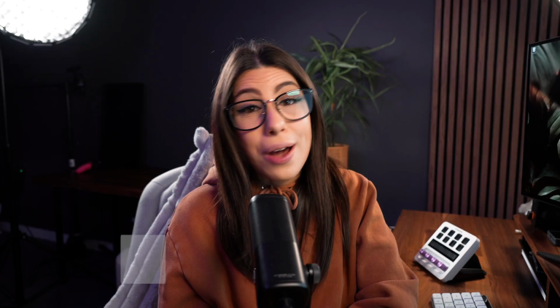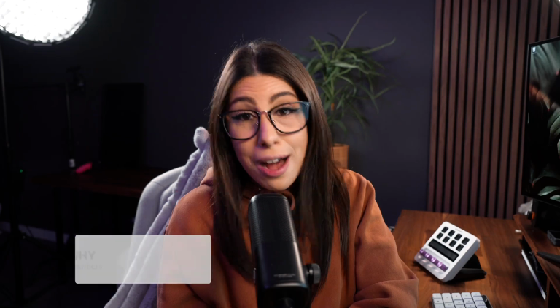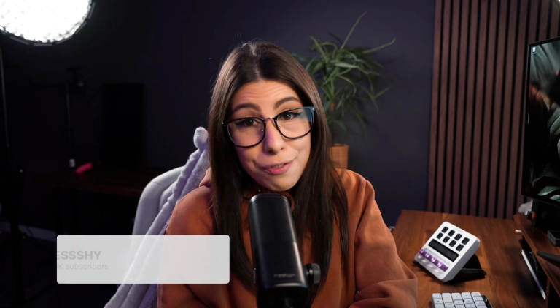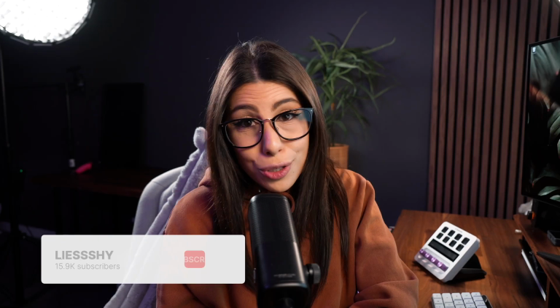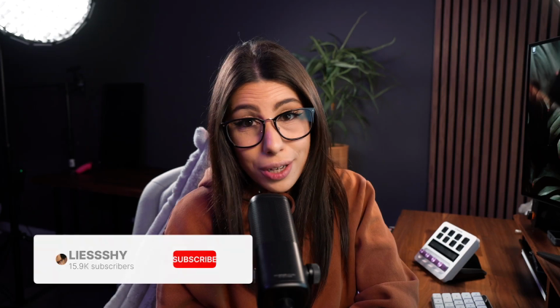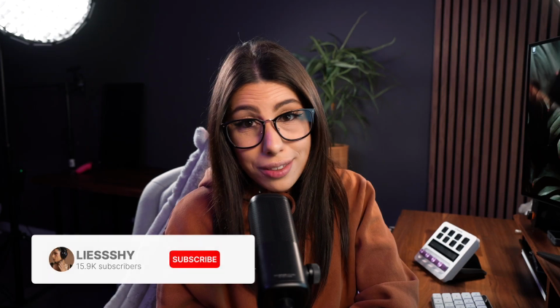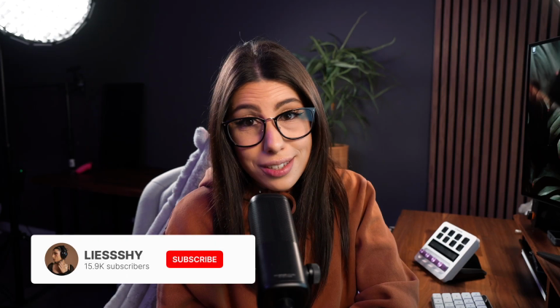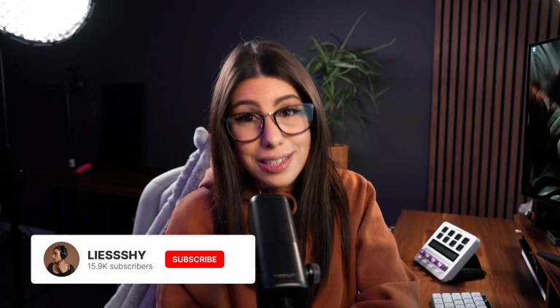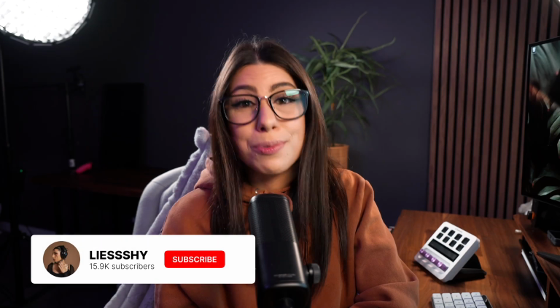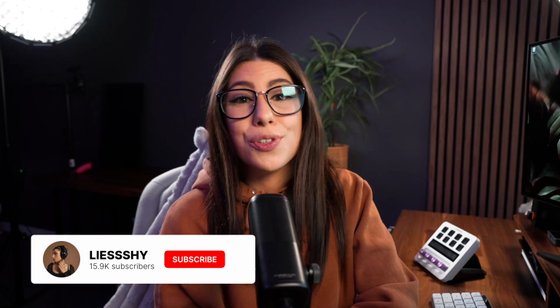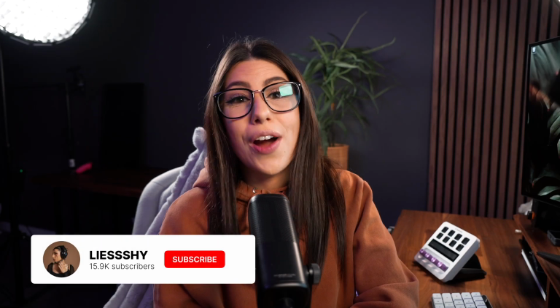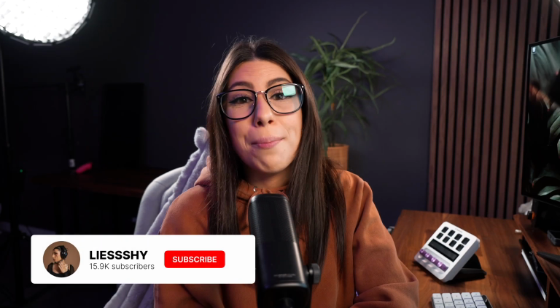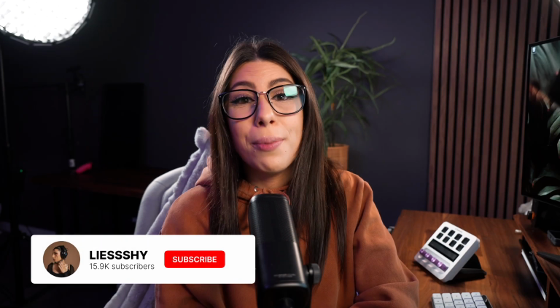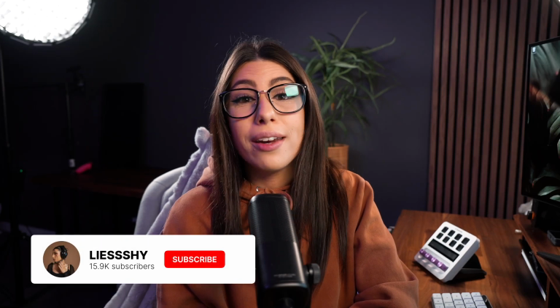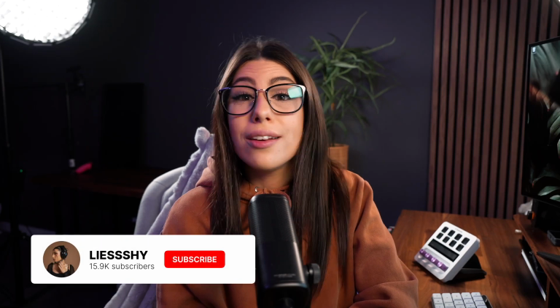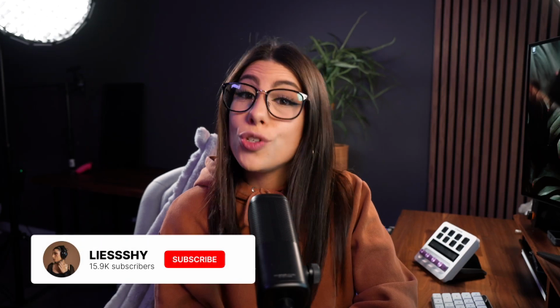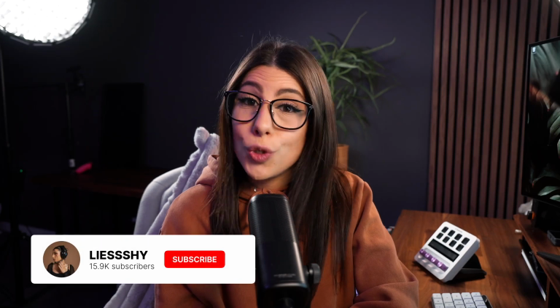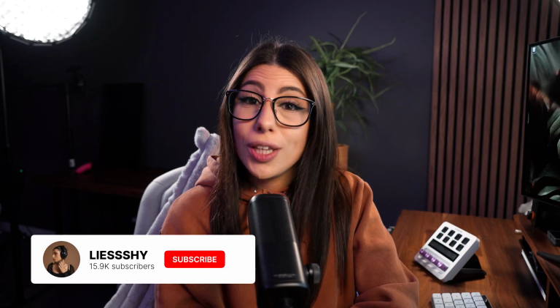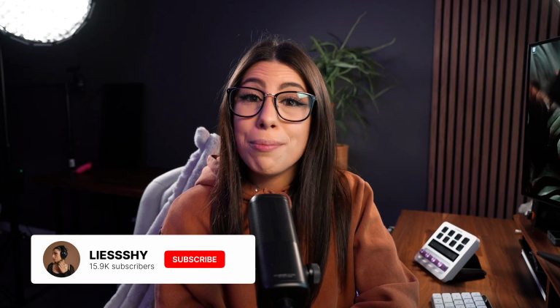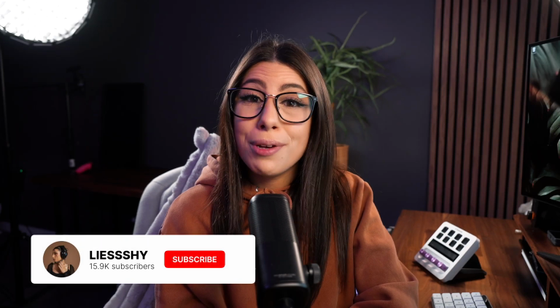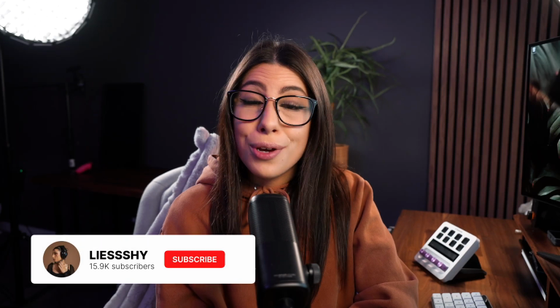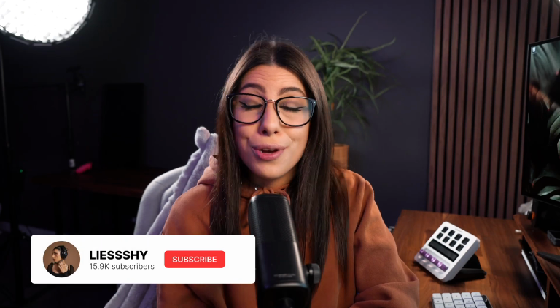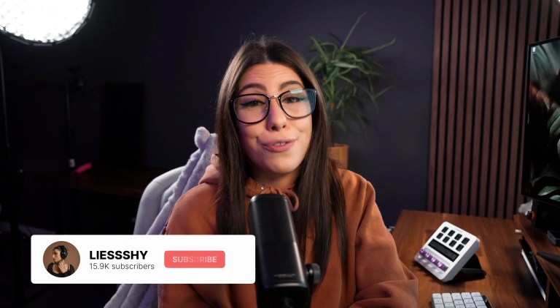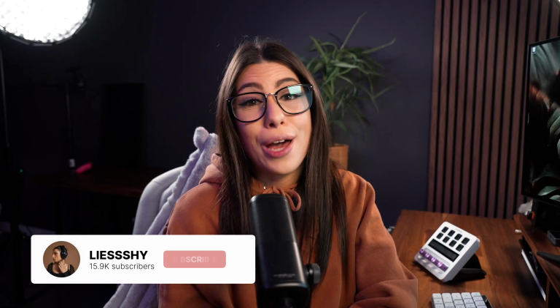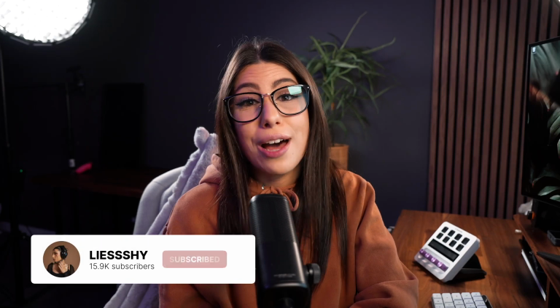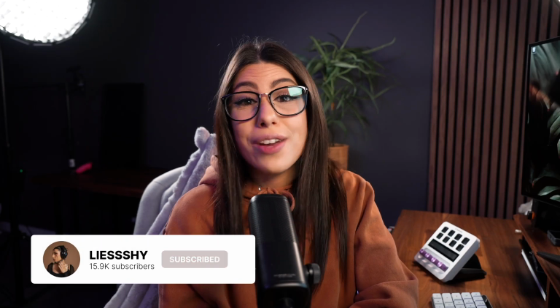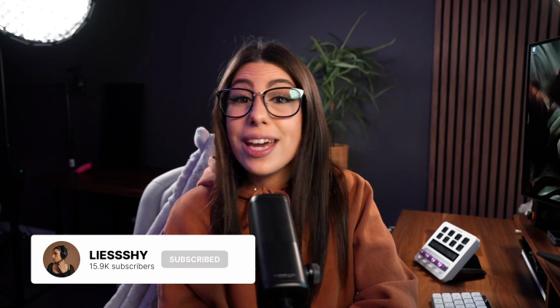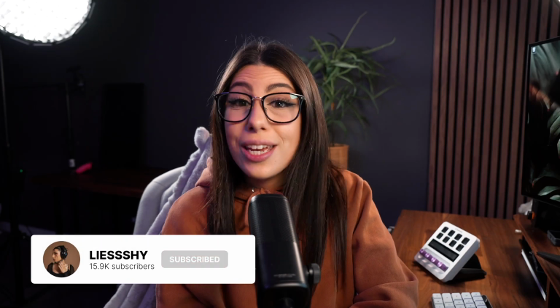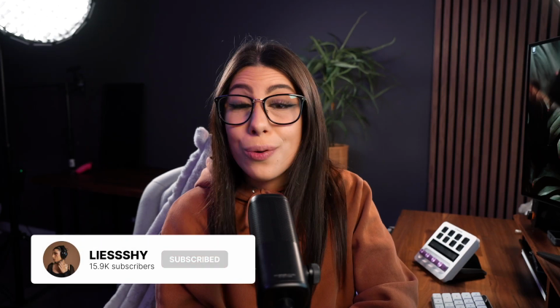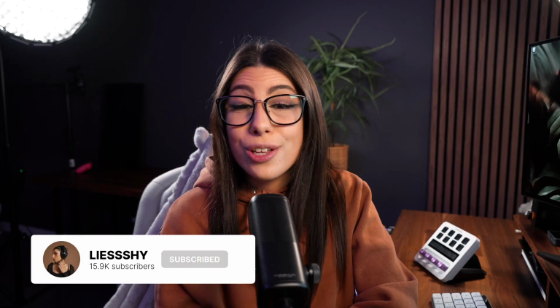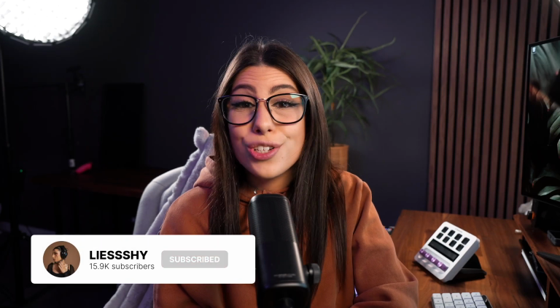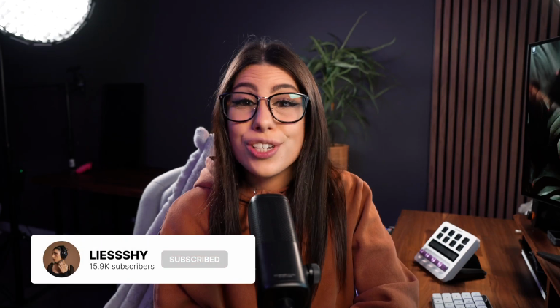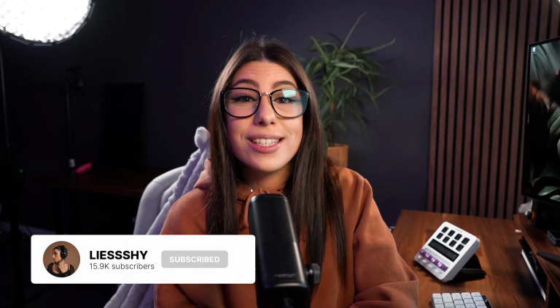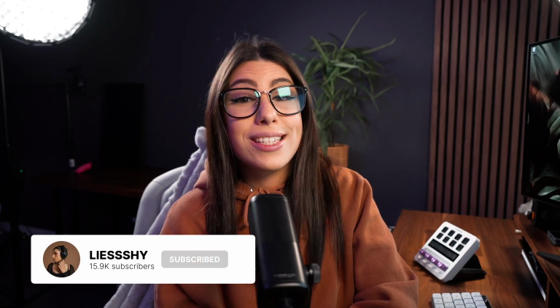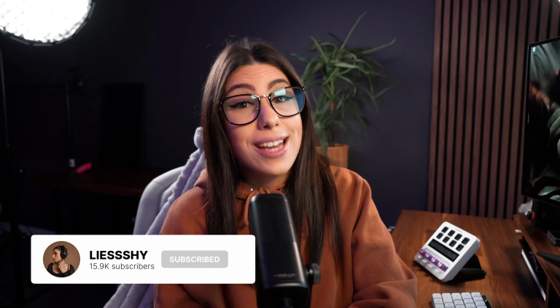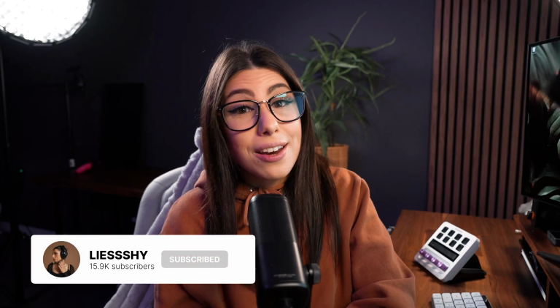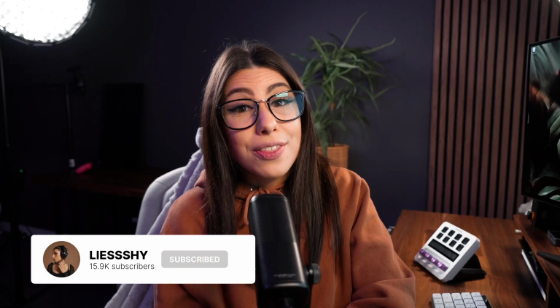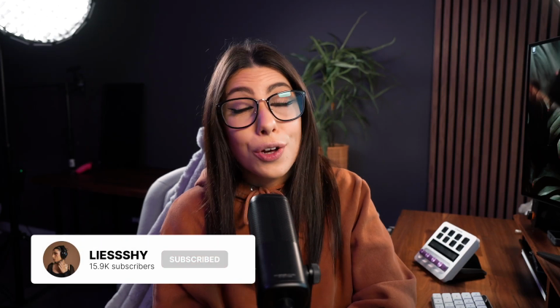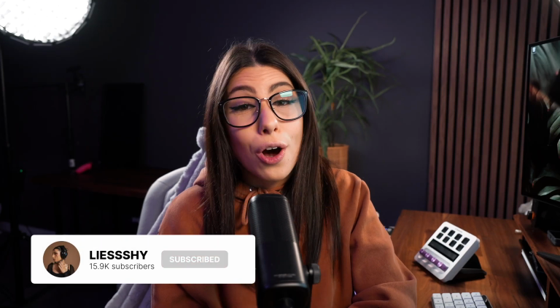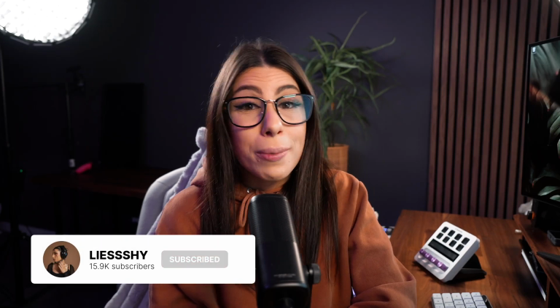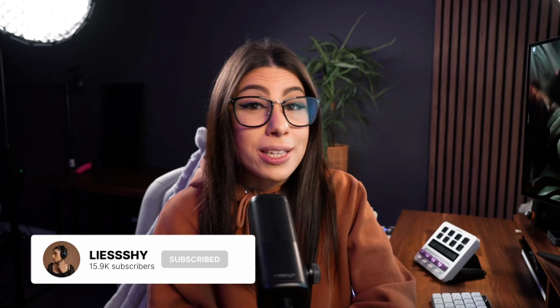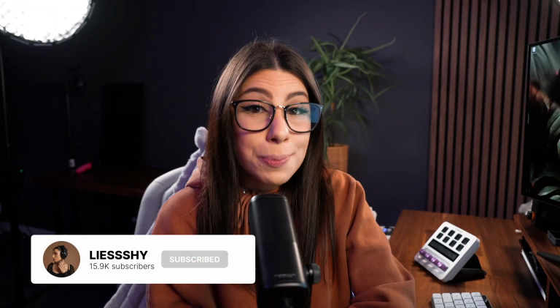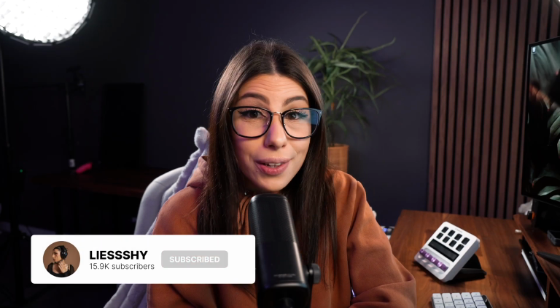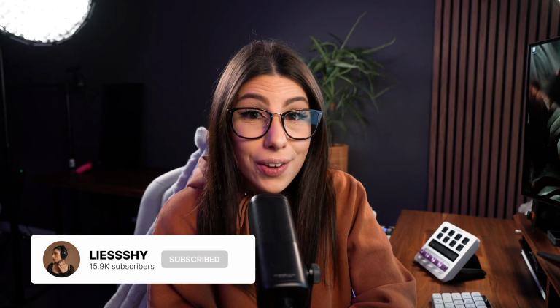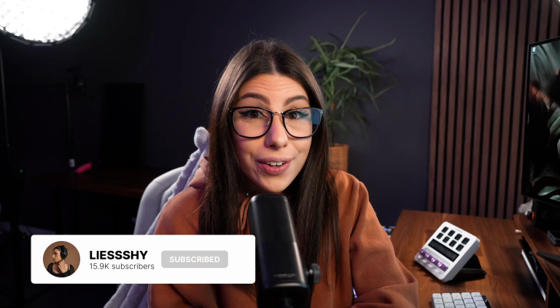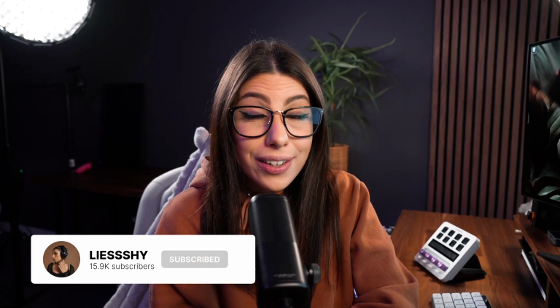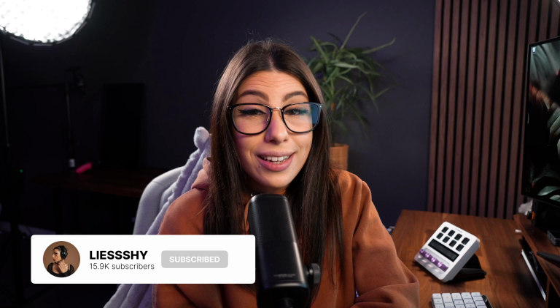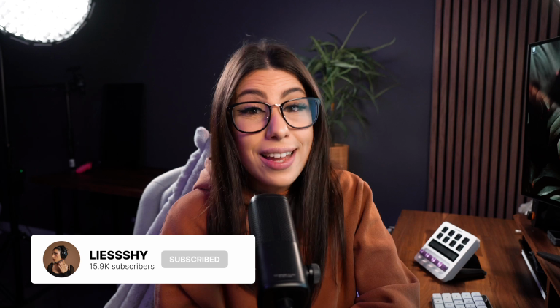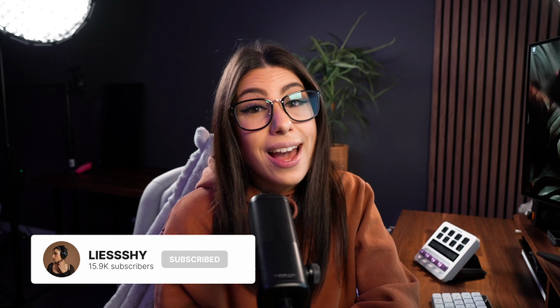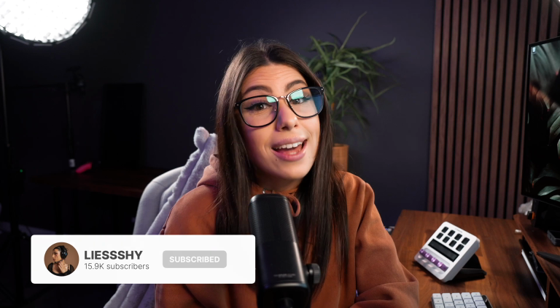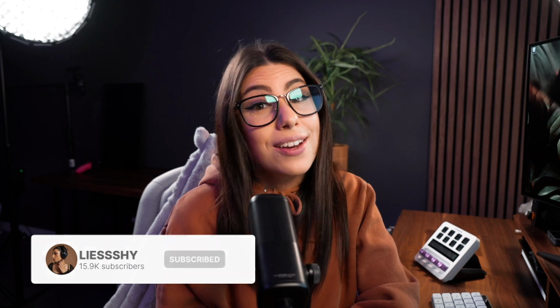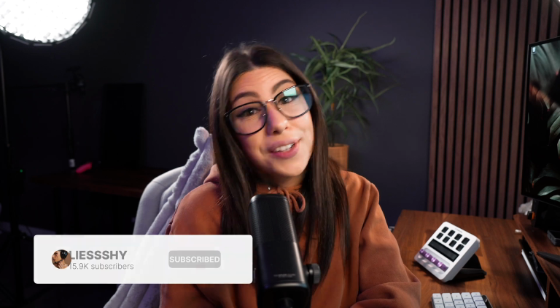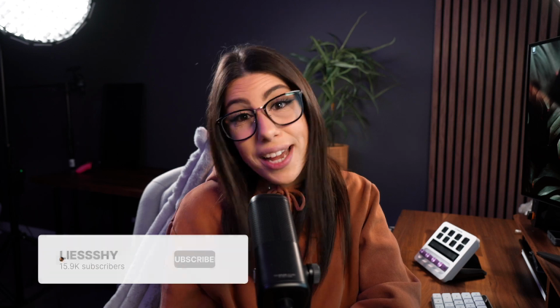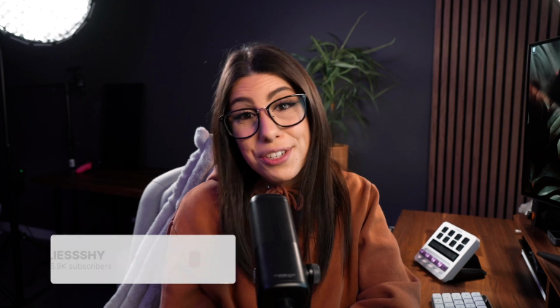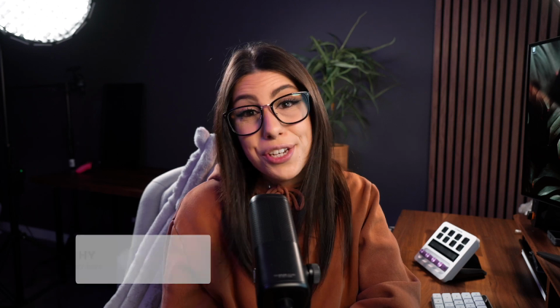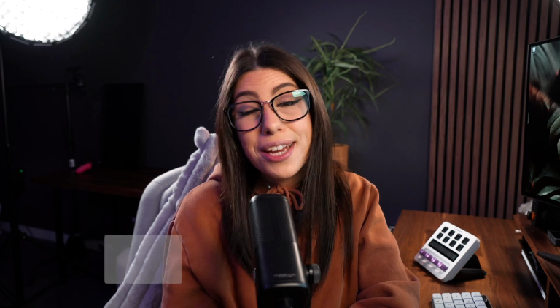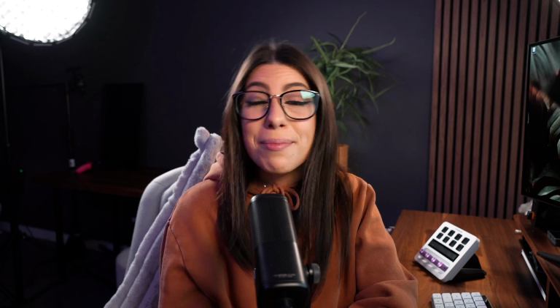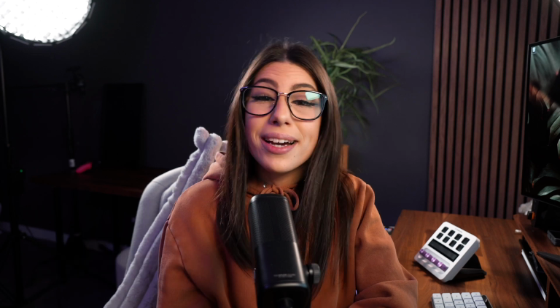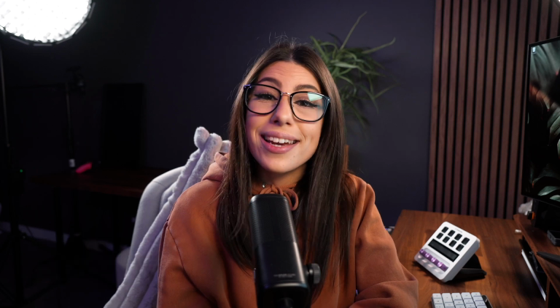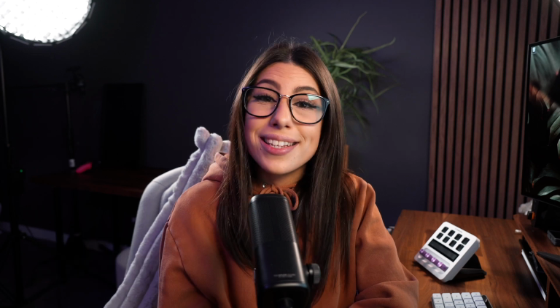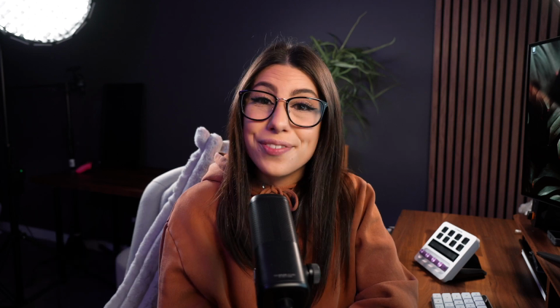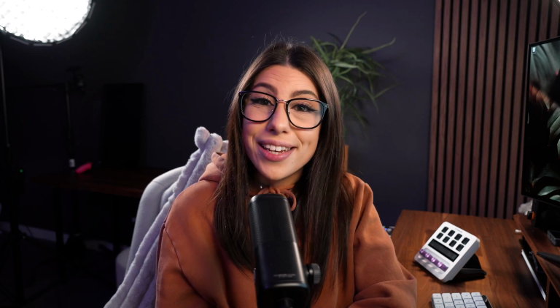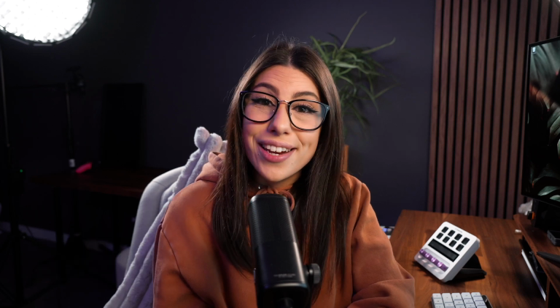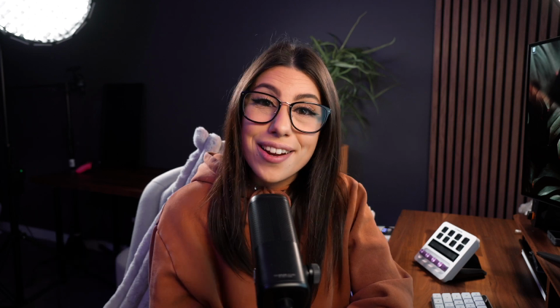After you hit the subscribe button, do let me know if you have any questions down in the comments below, and I'll catch you in my next video.